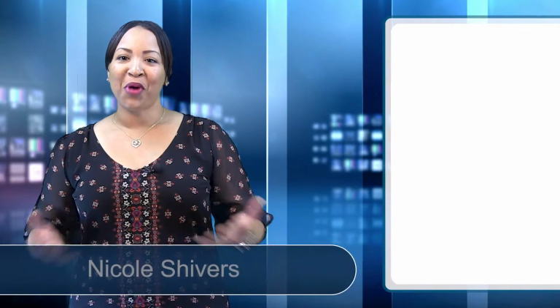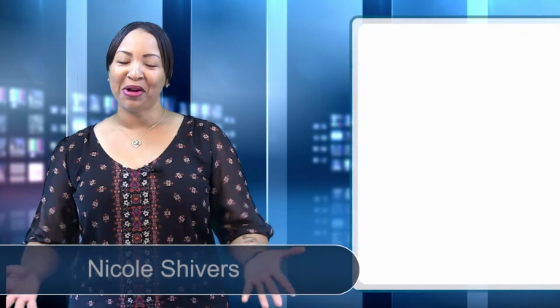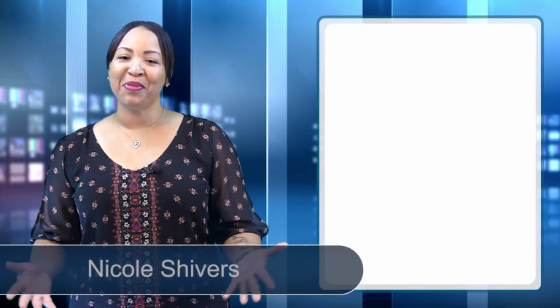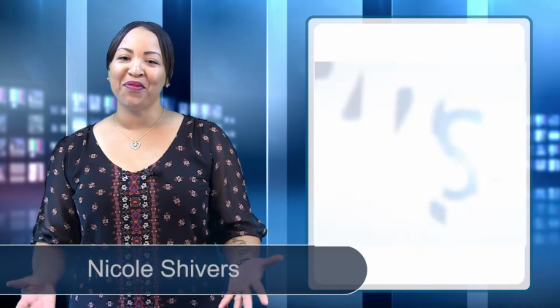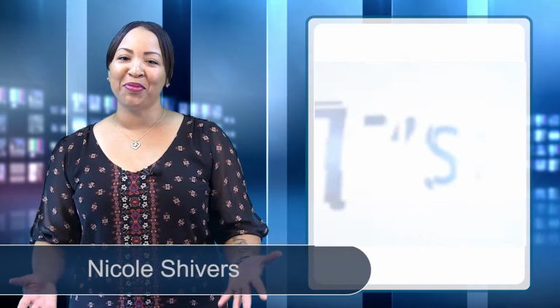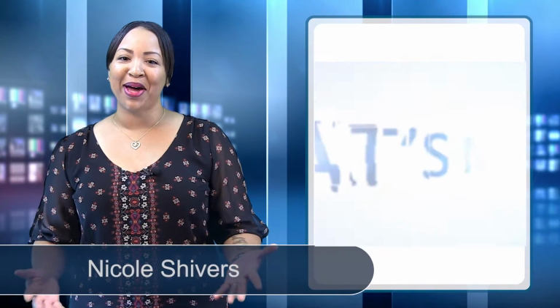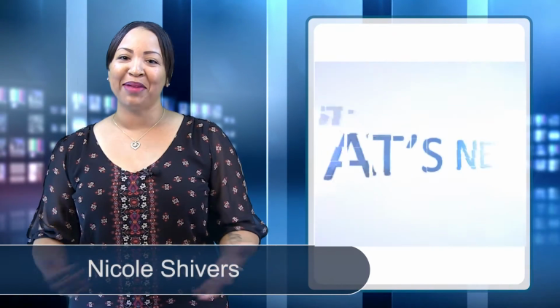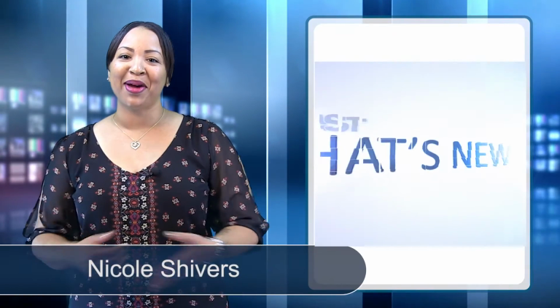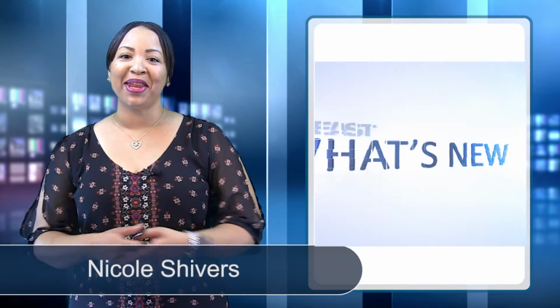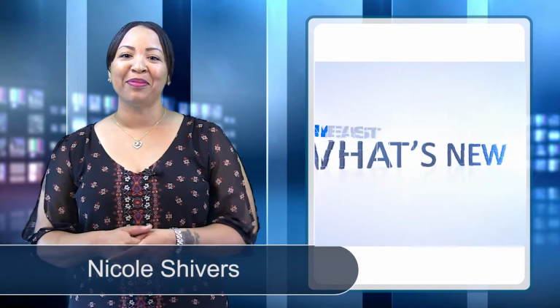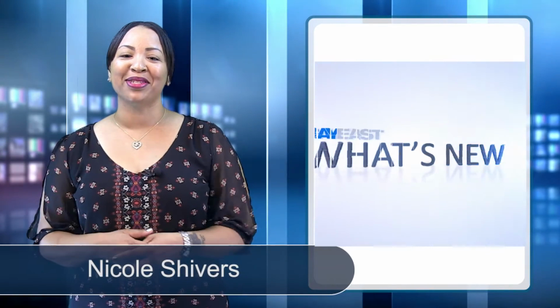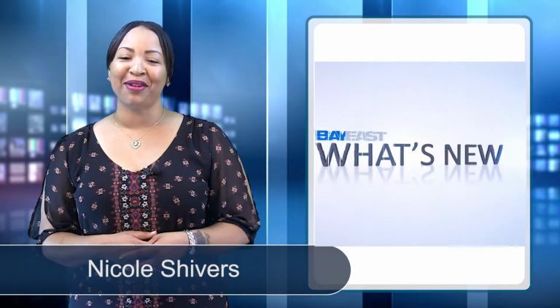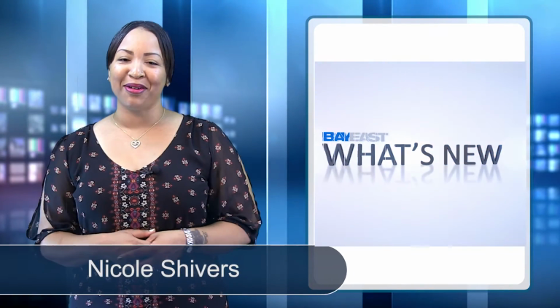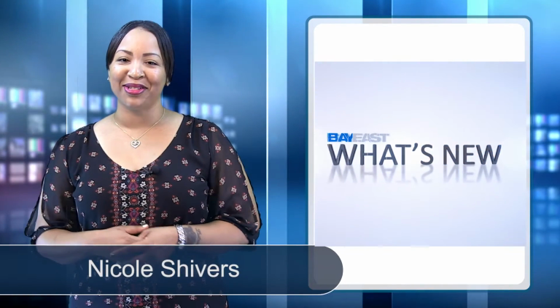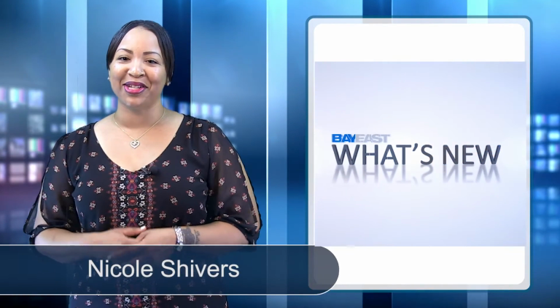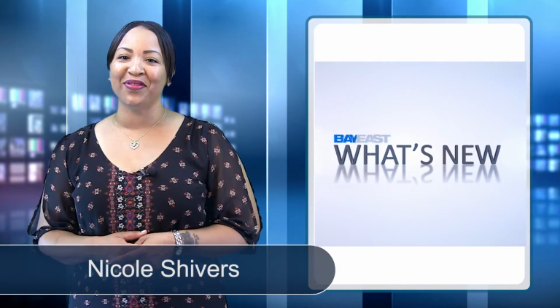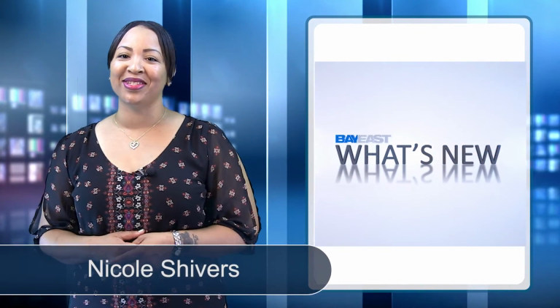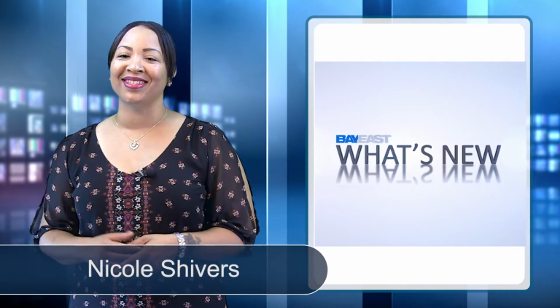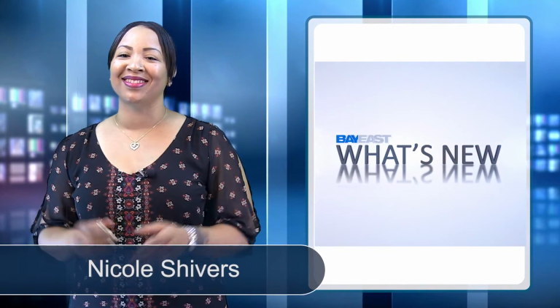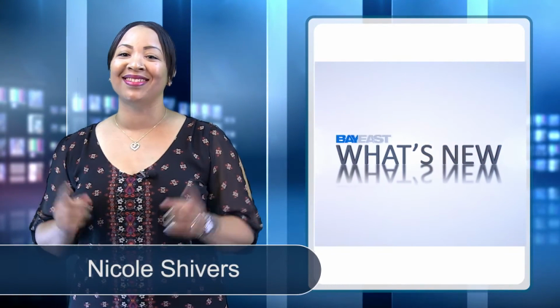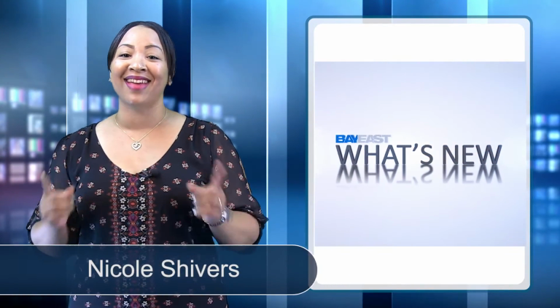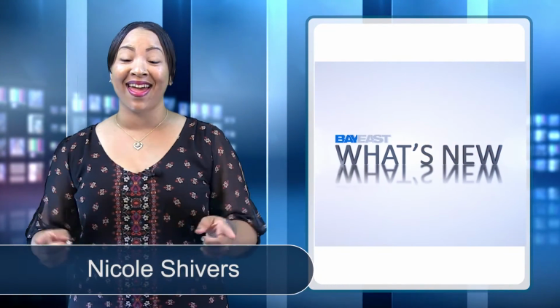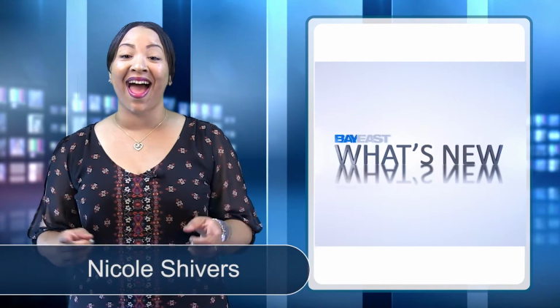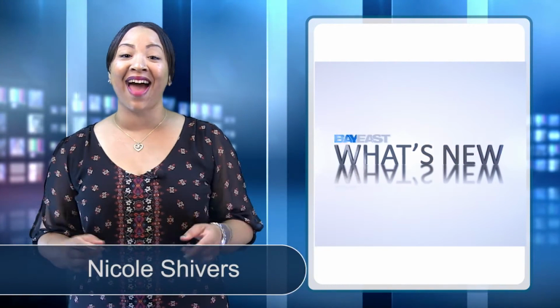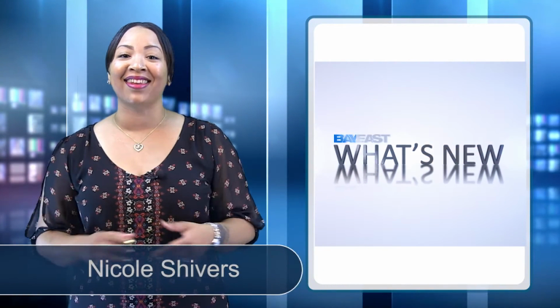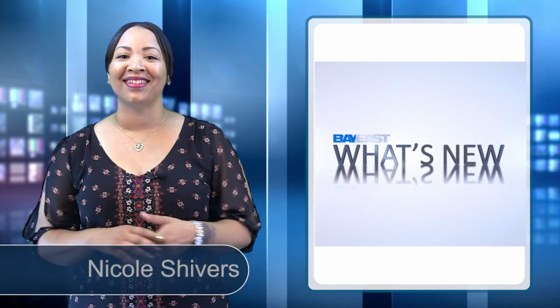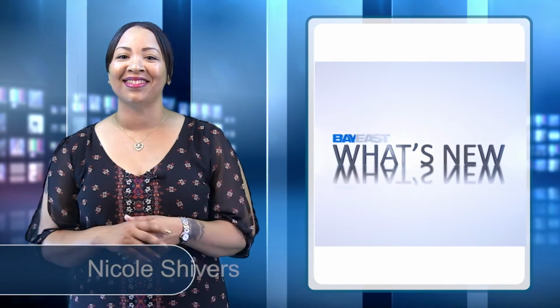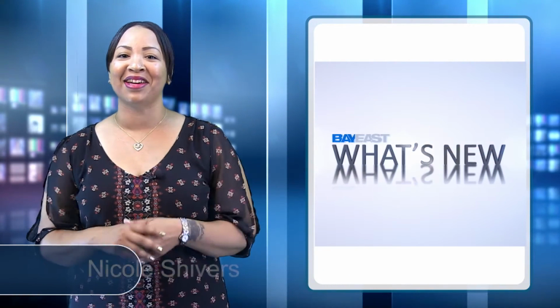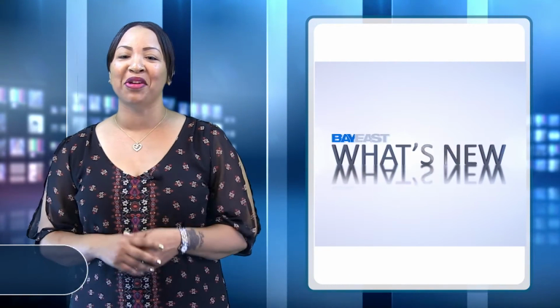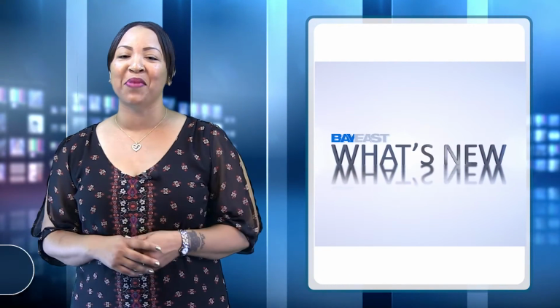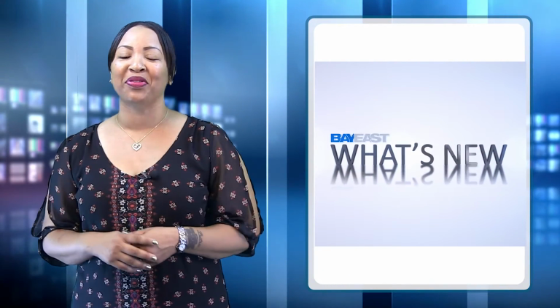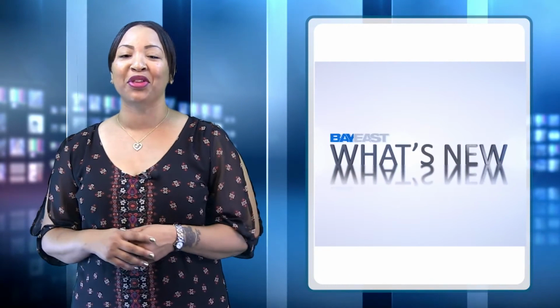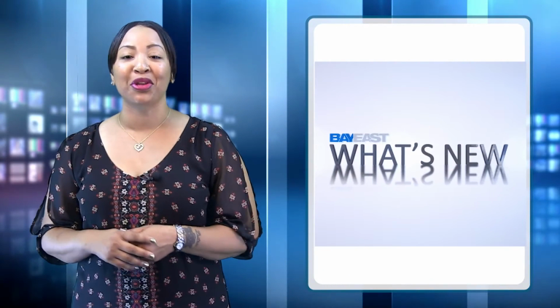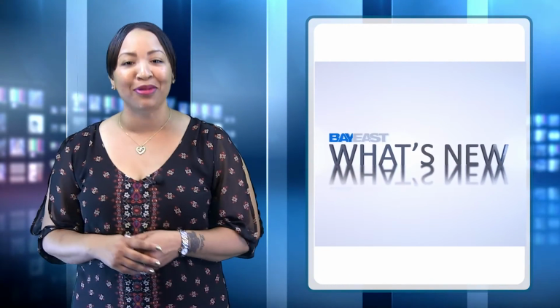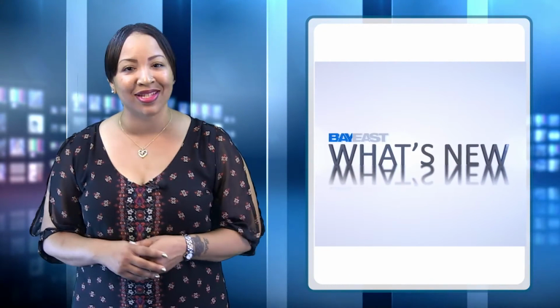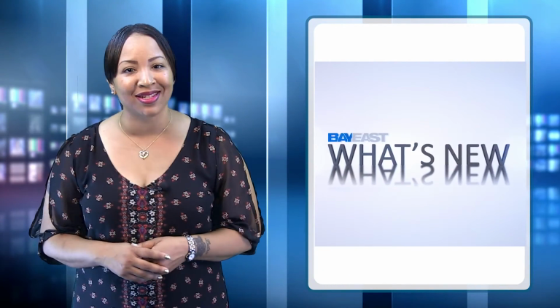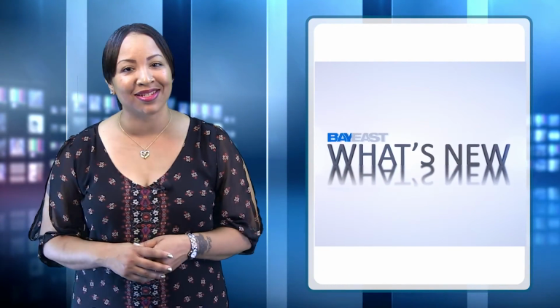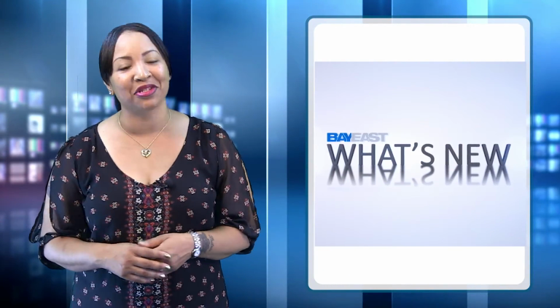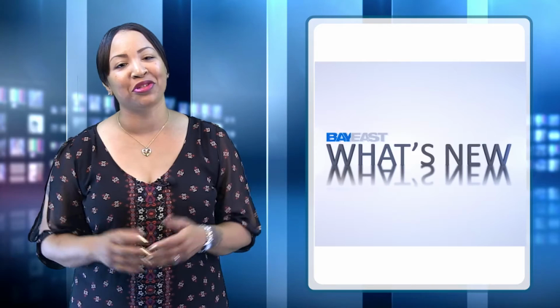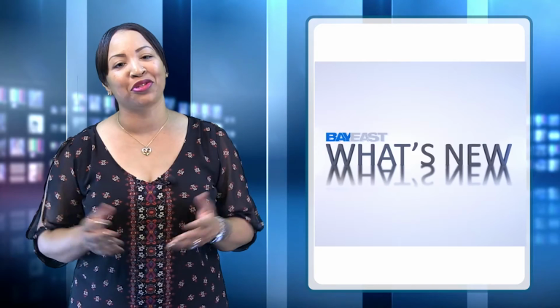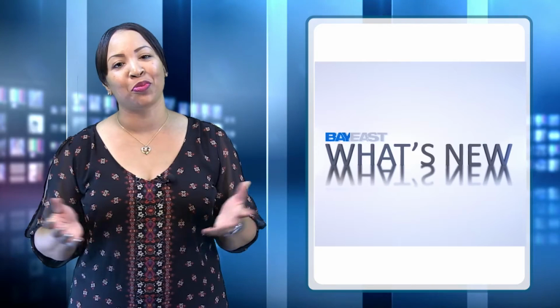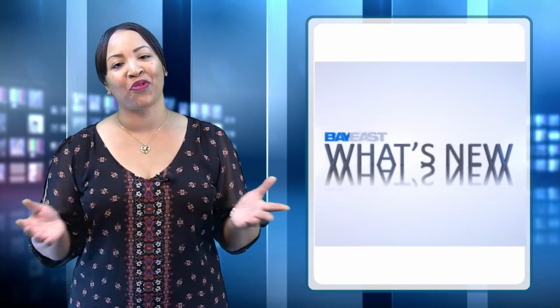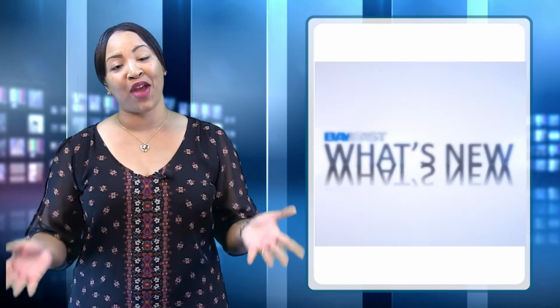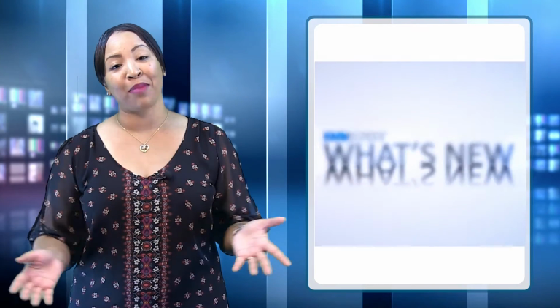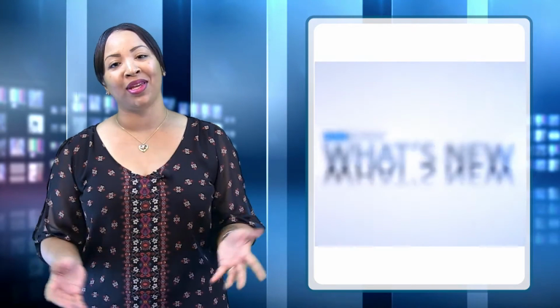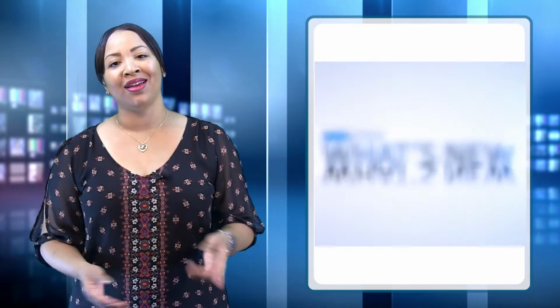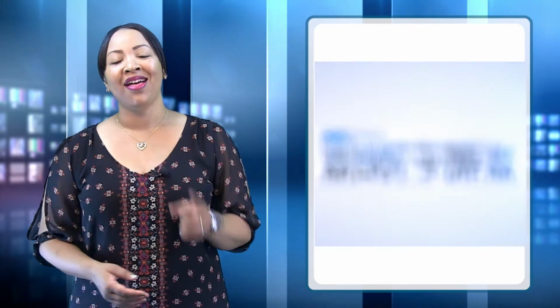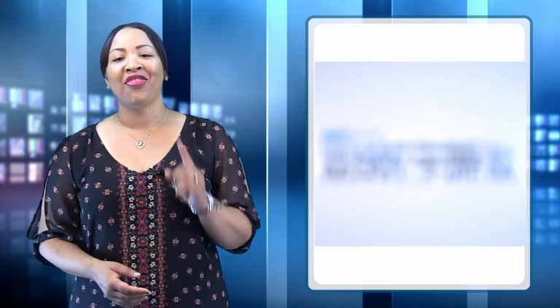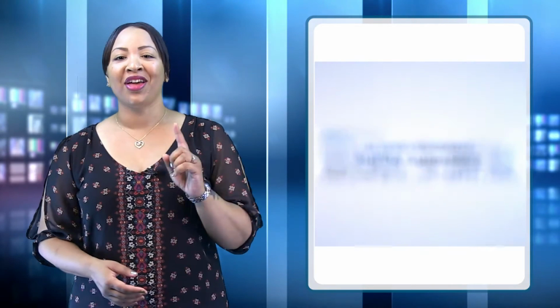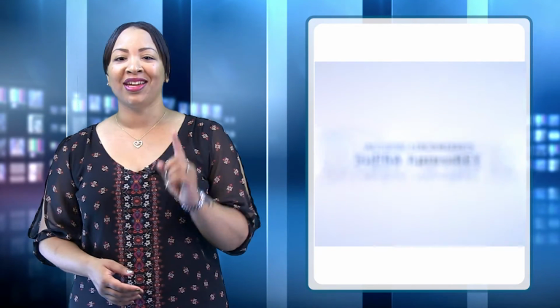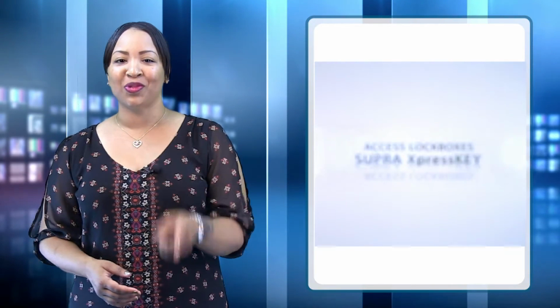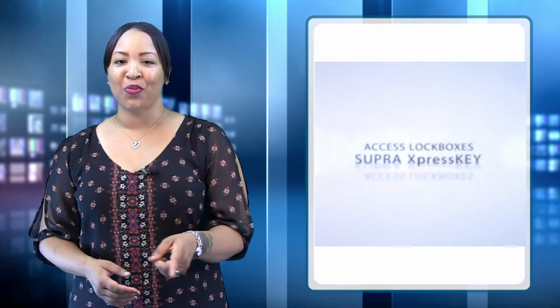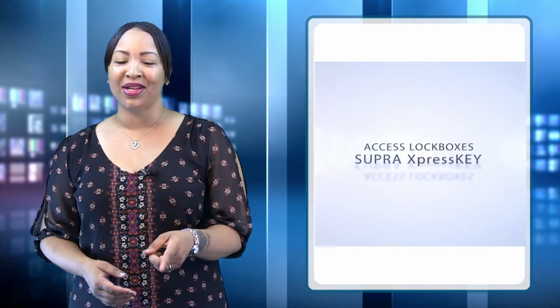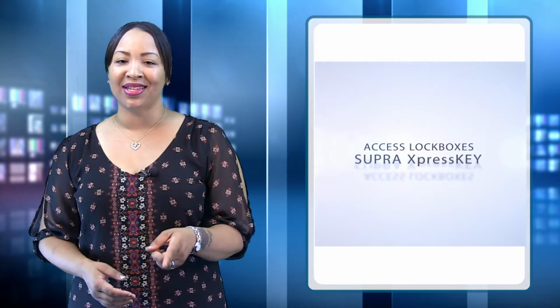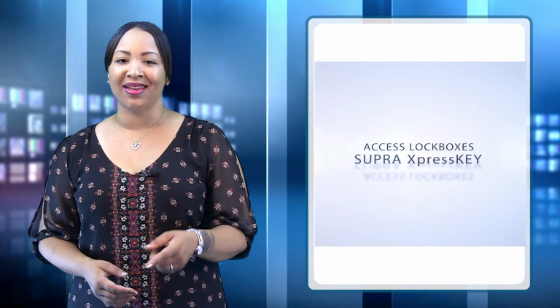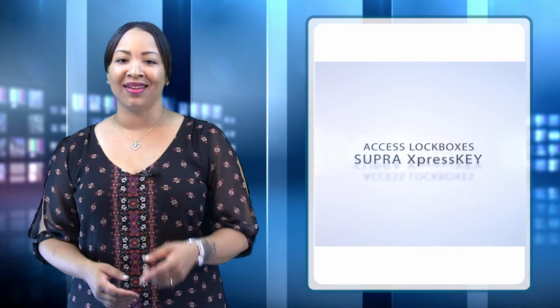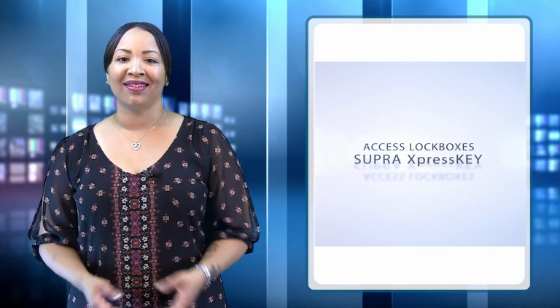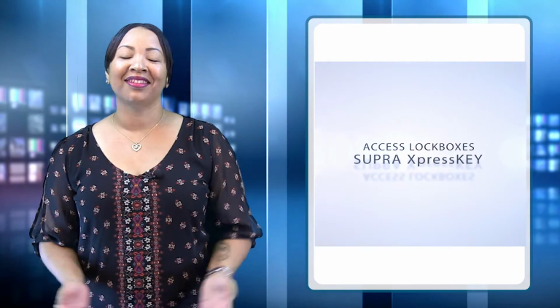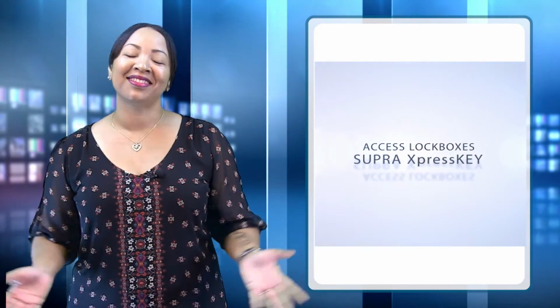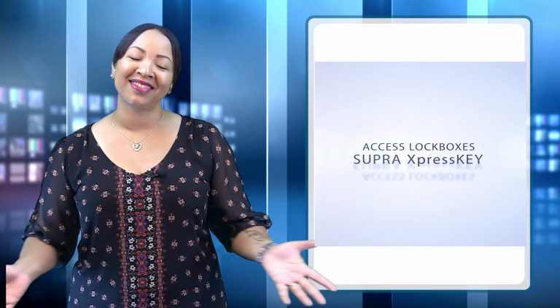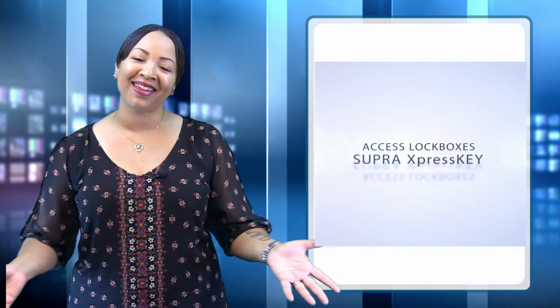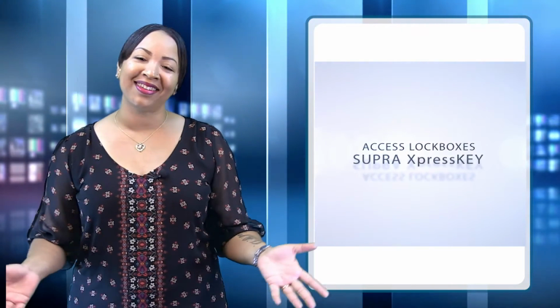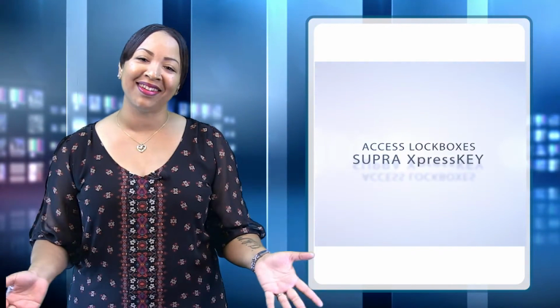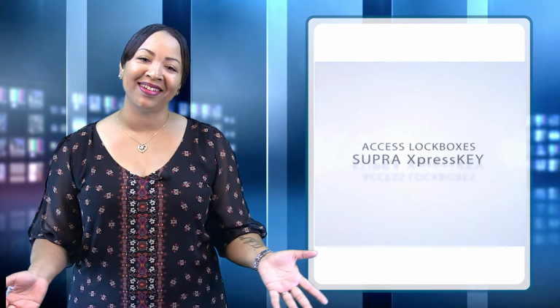Welcome everybody, my name is Nicole Shivers and today I'd like to tell you about the newest addition to the Super Family, the Express Key. Let's take a look.